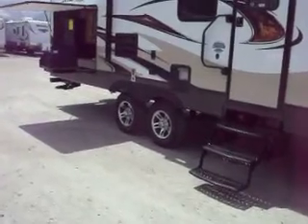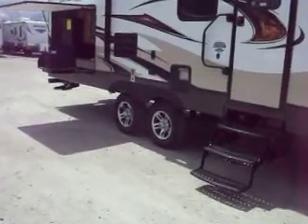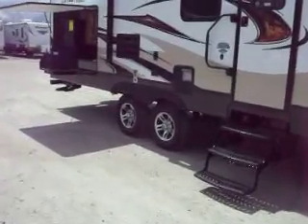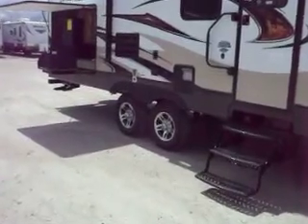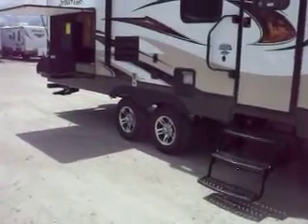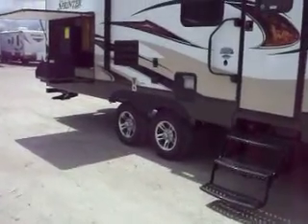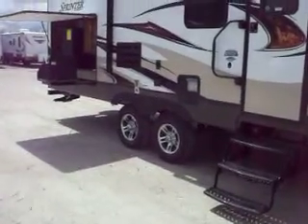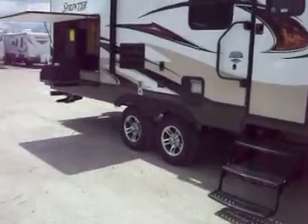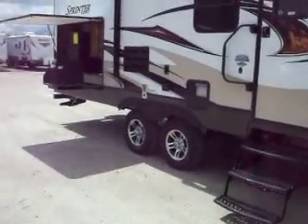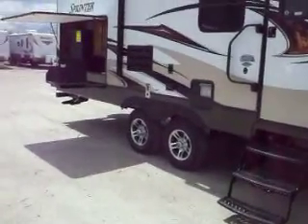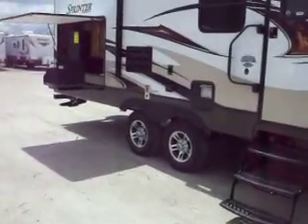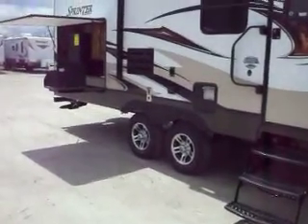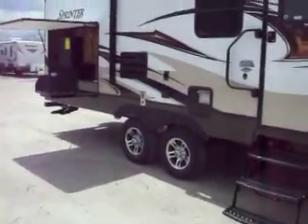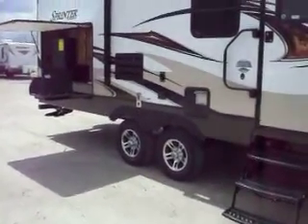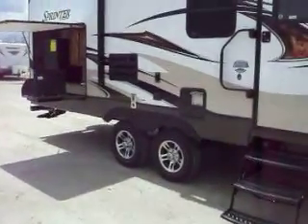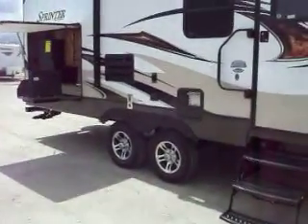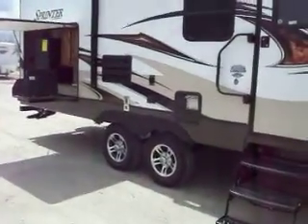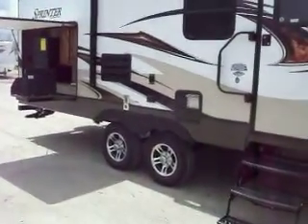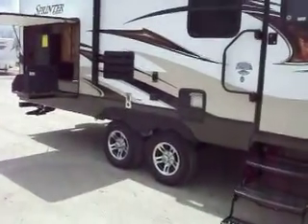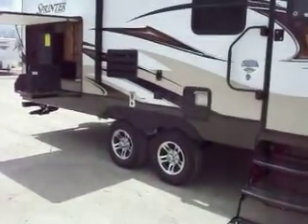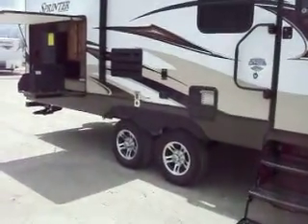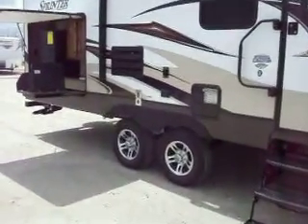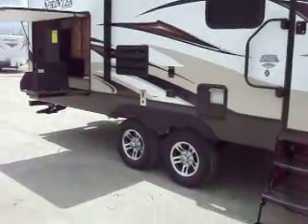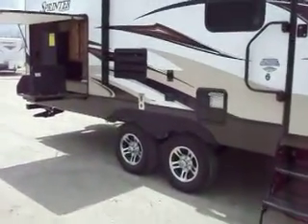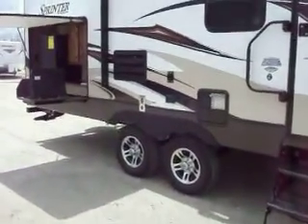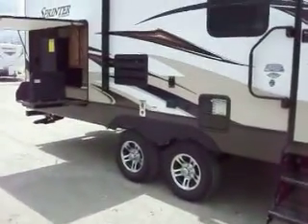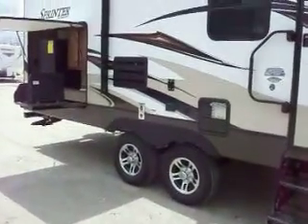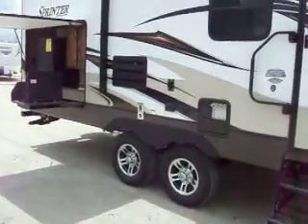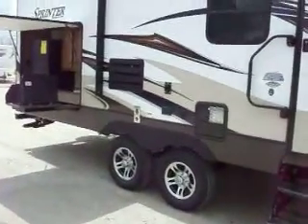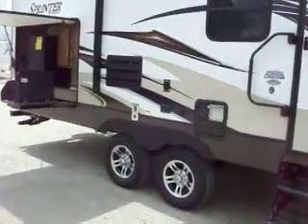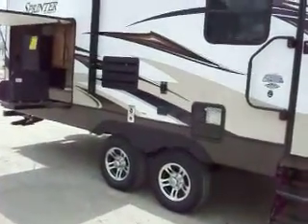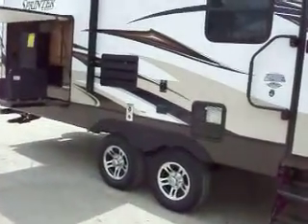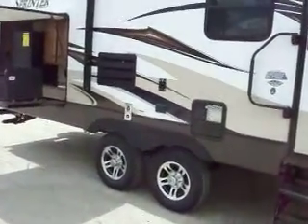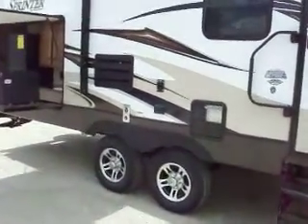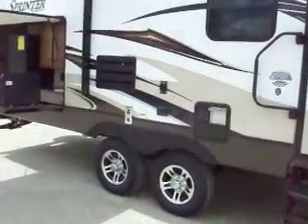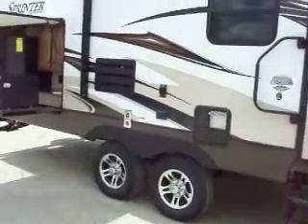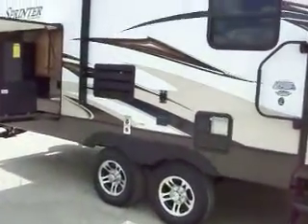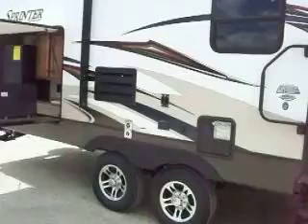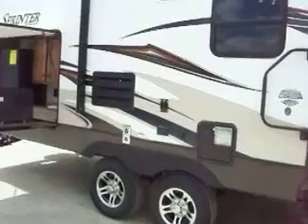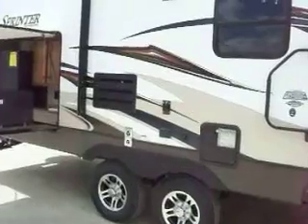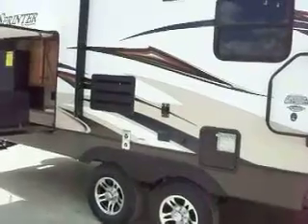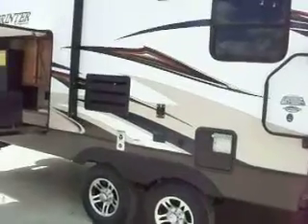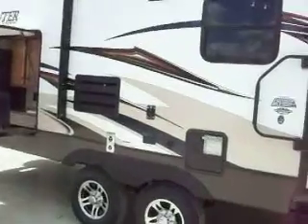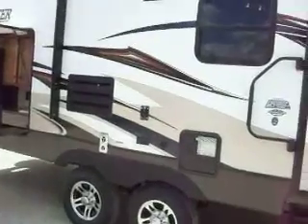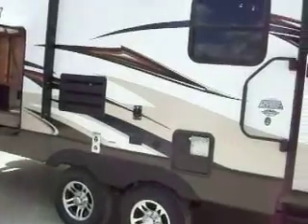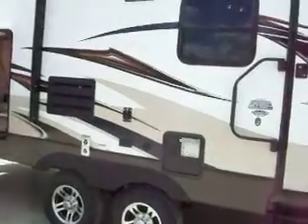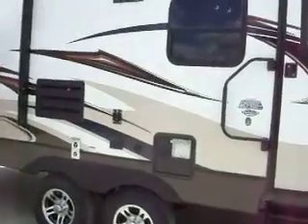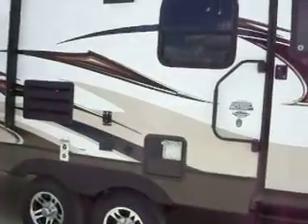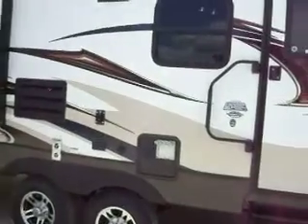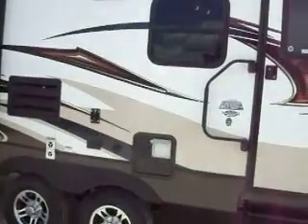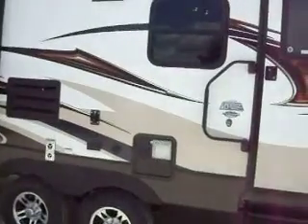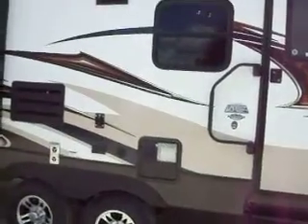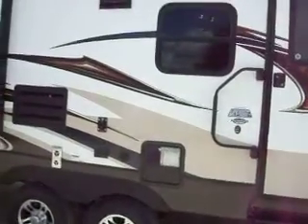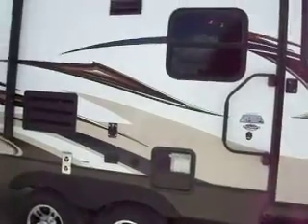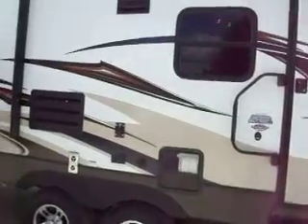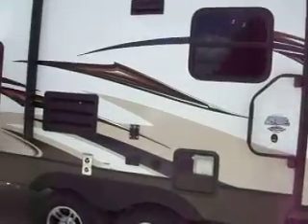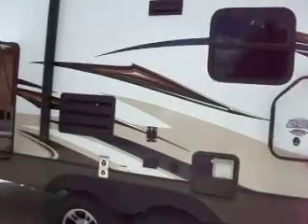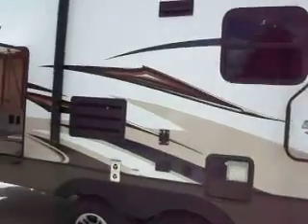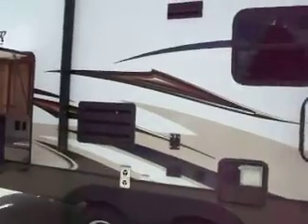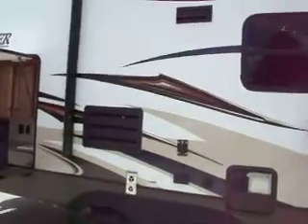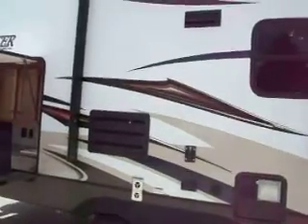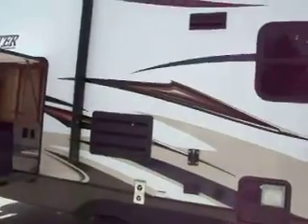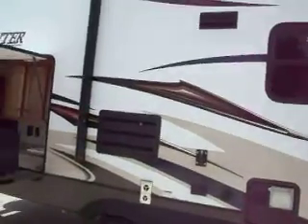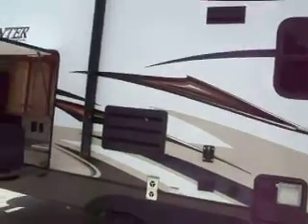On the outside you have a TV connection and an electric outside speakers connection.